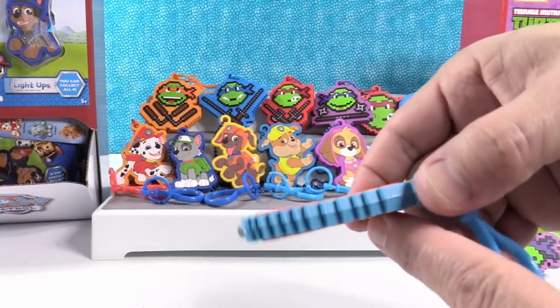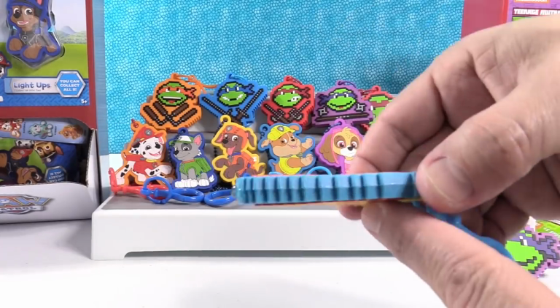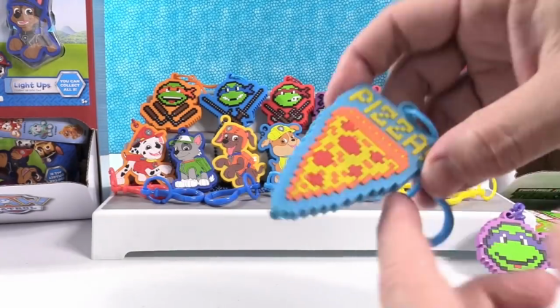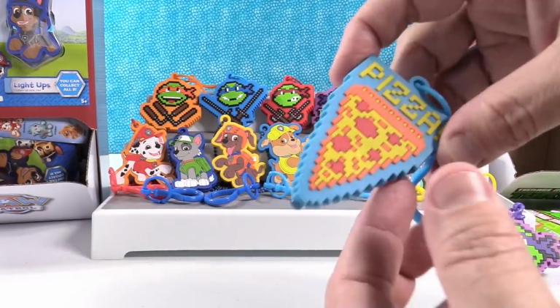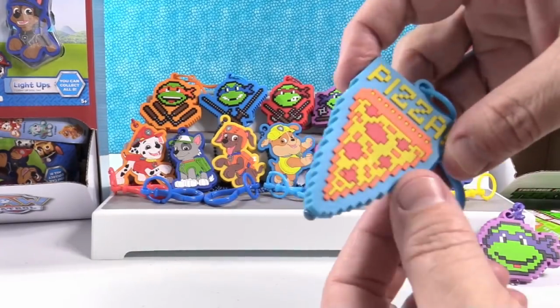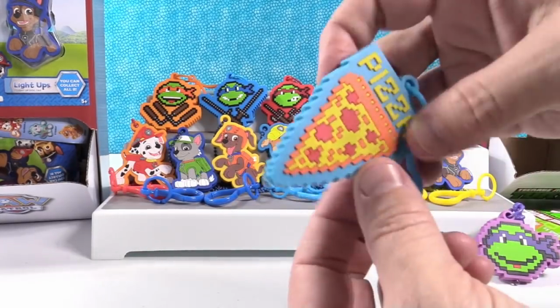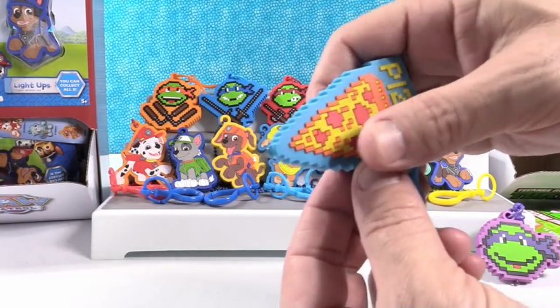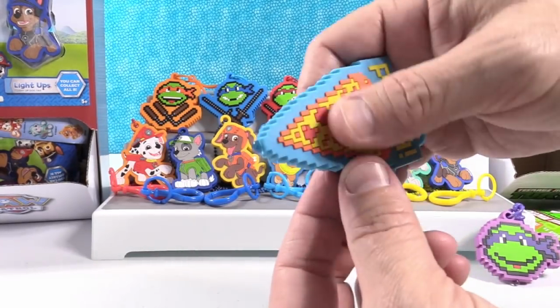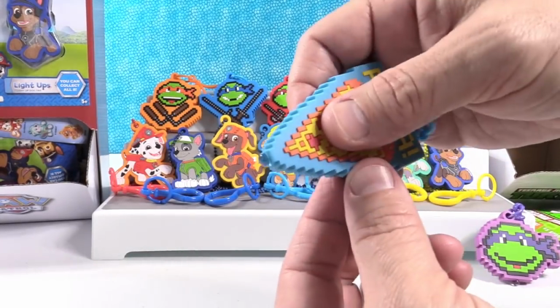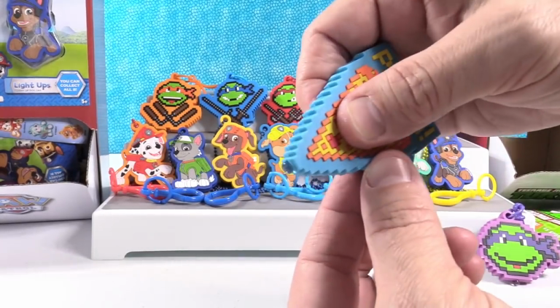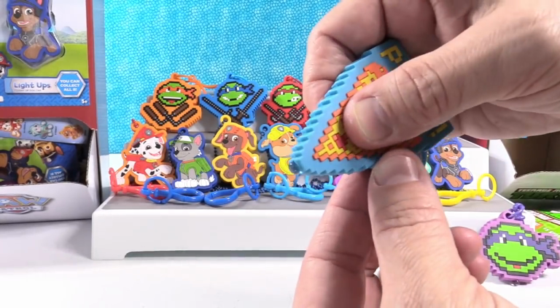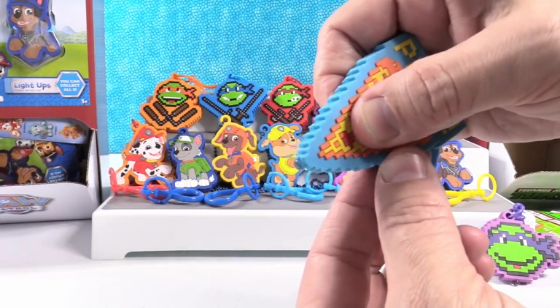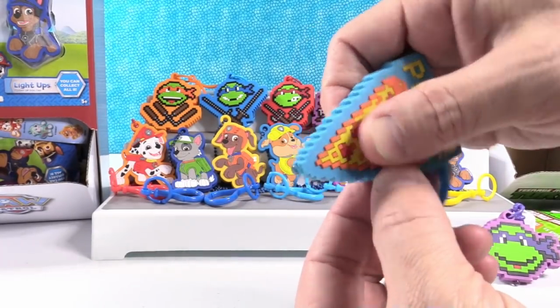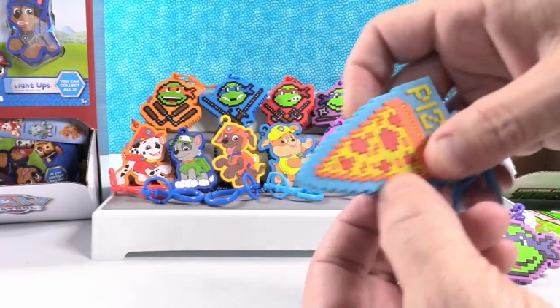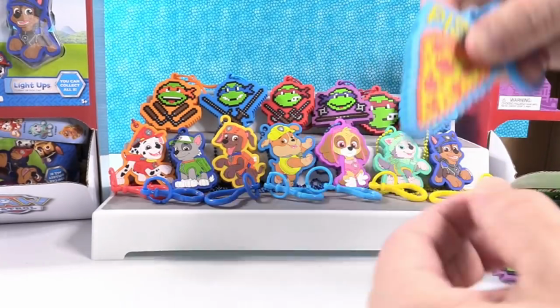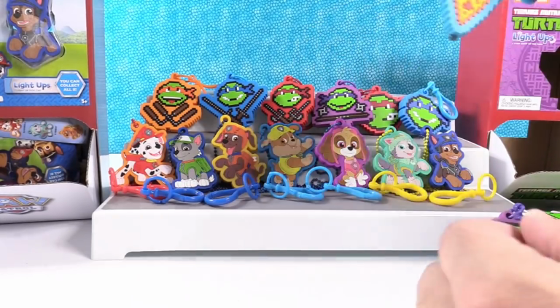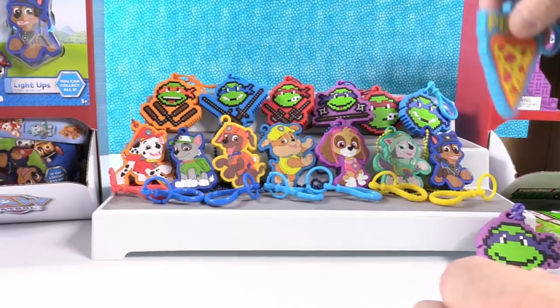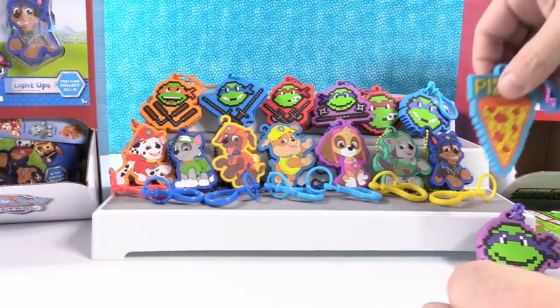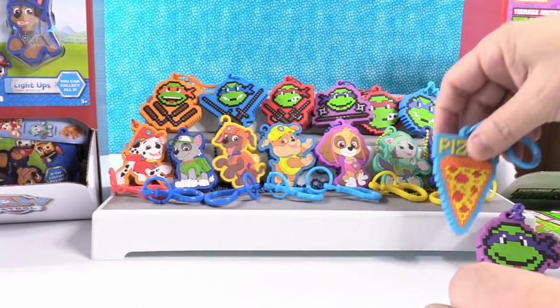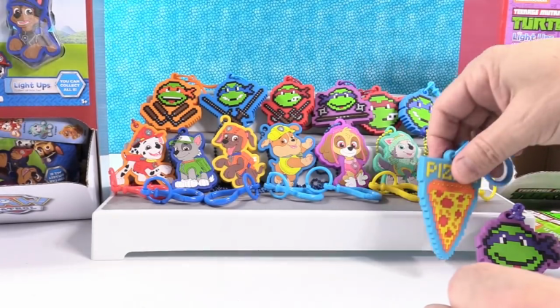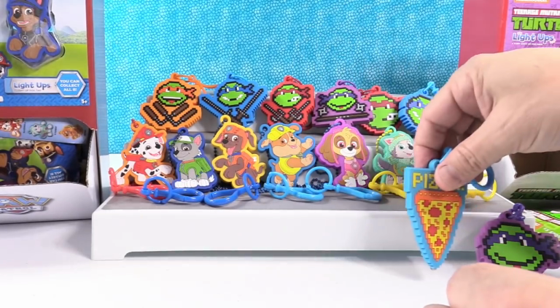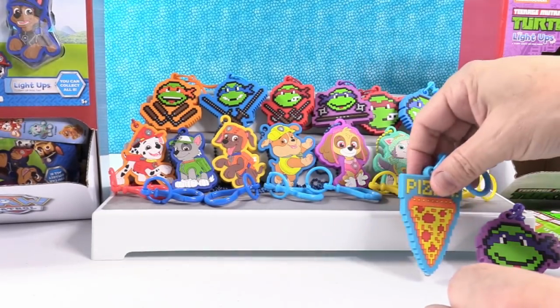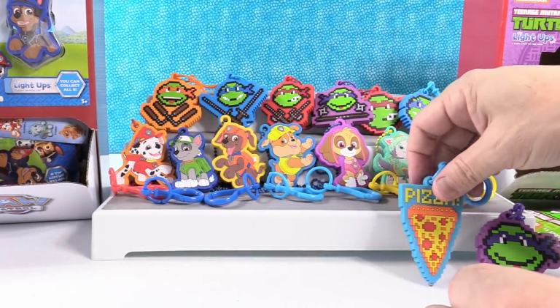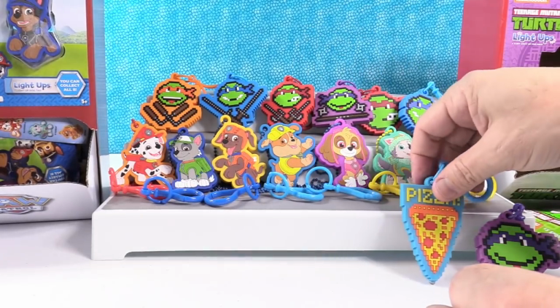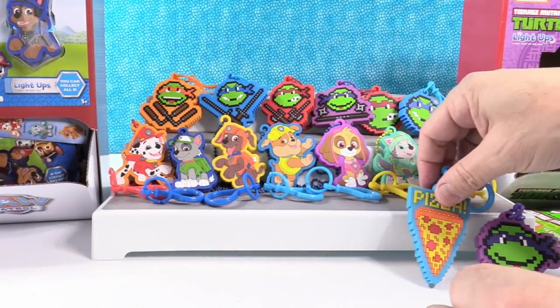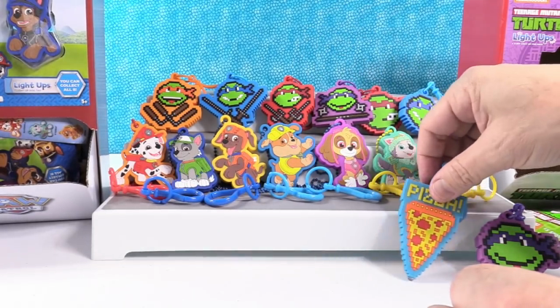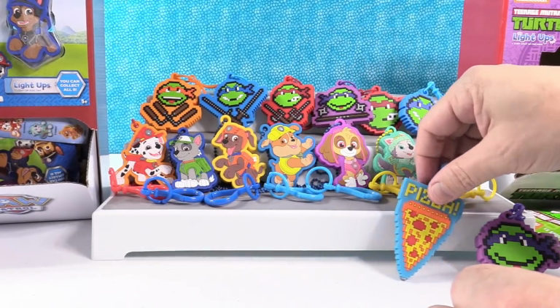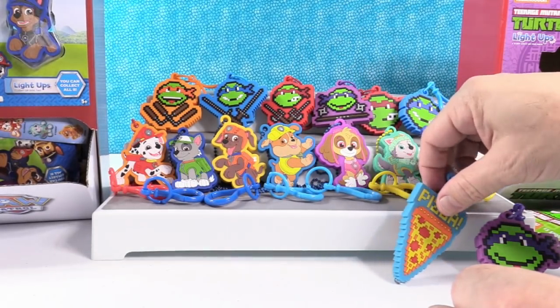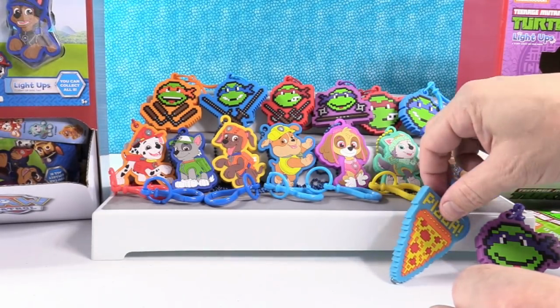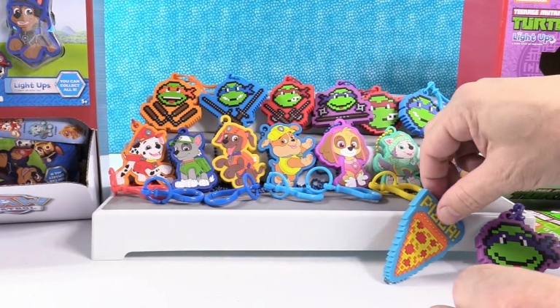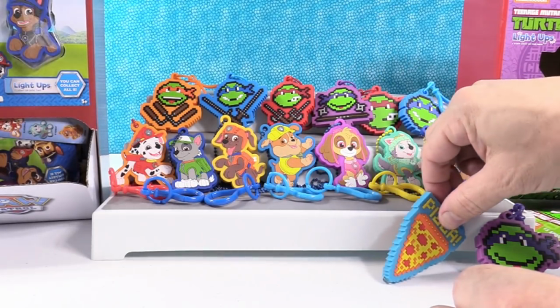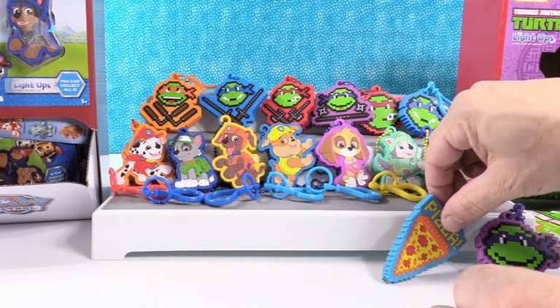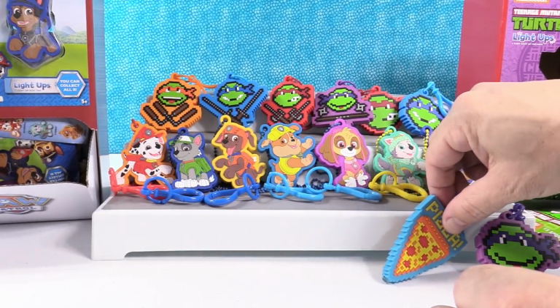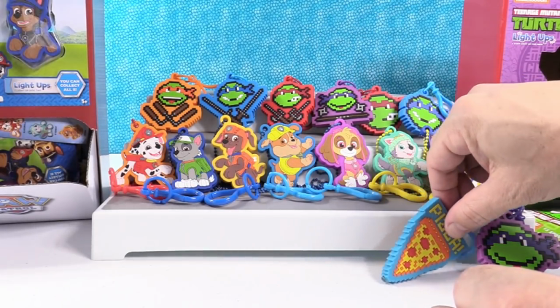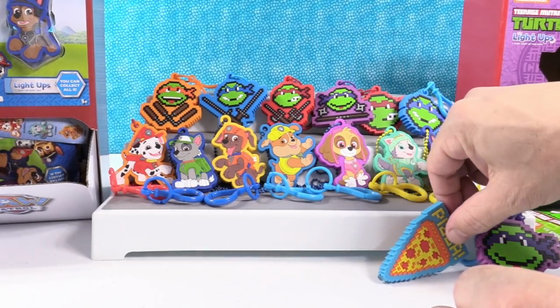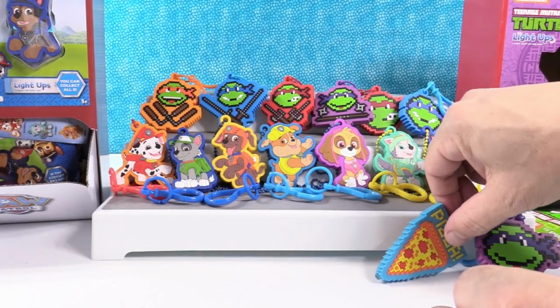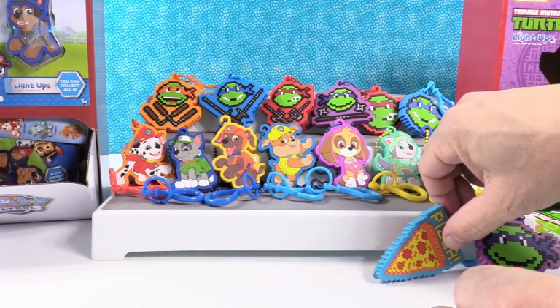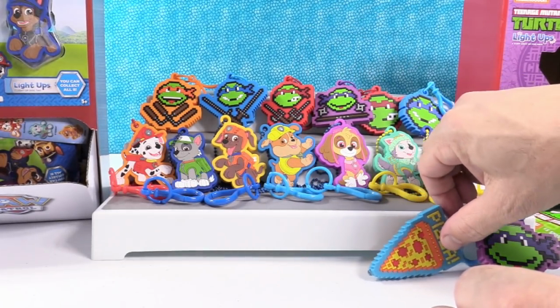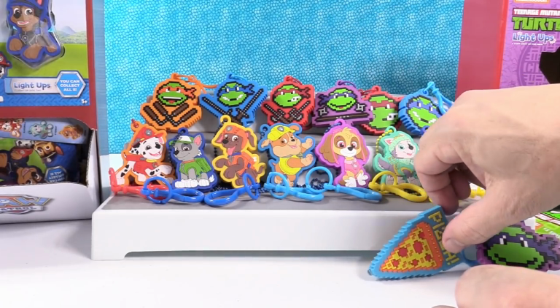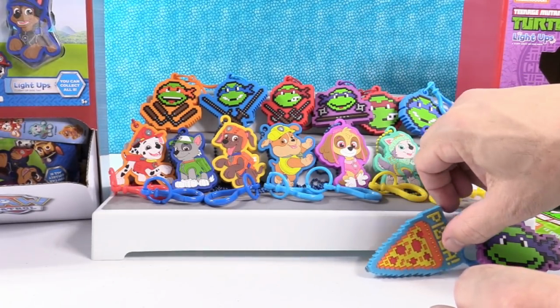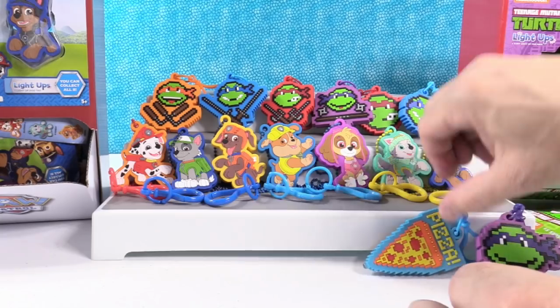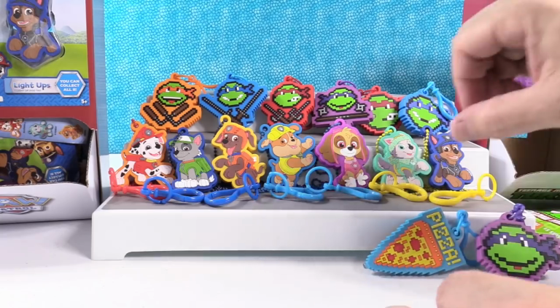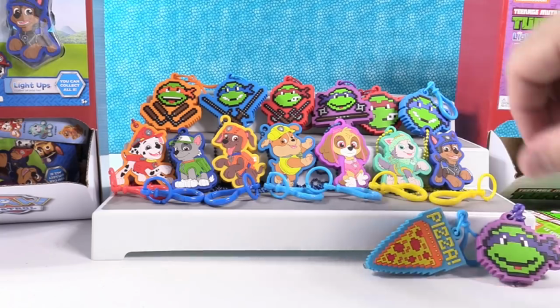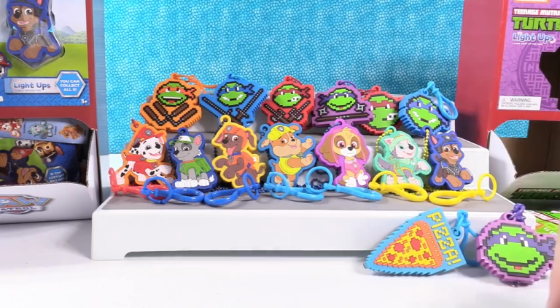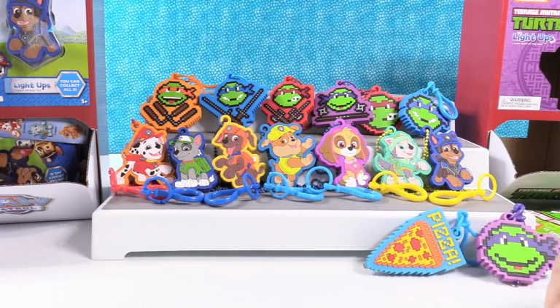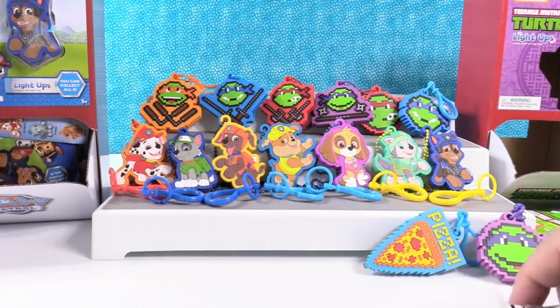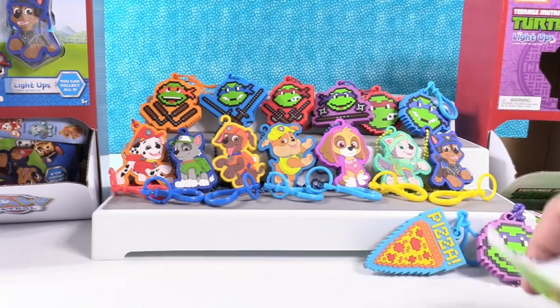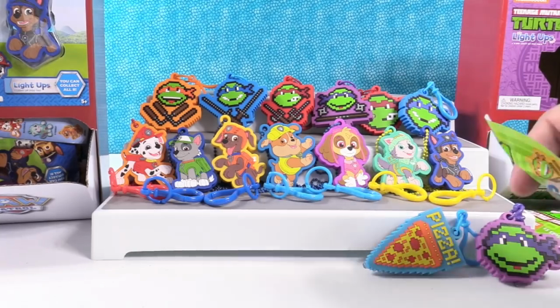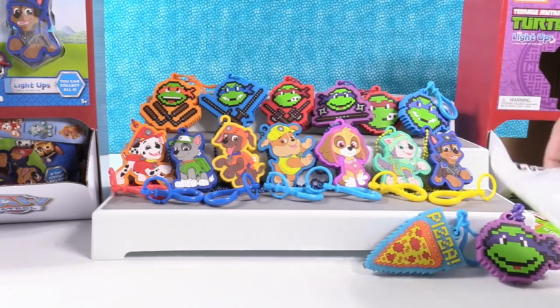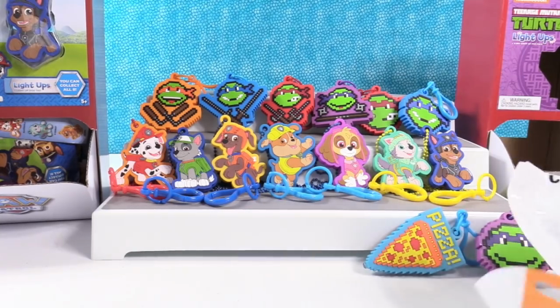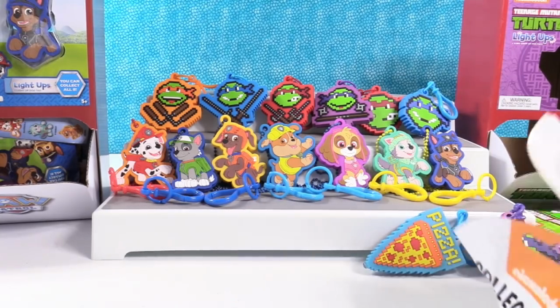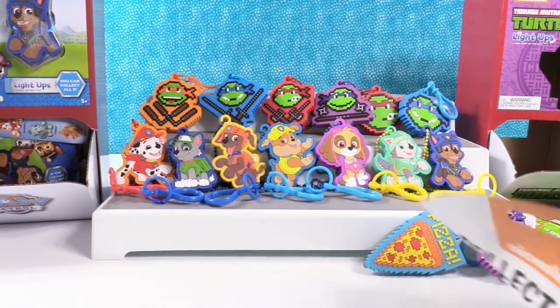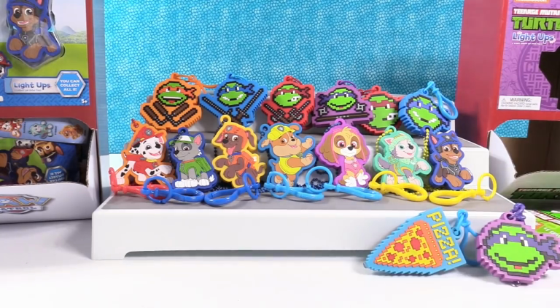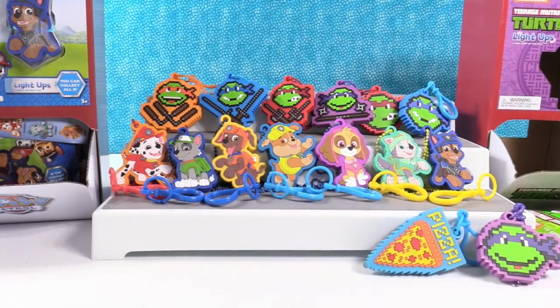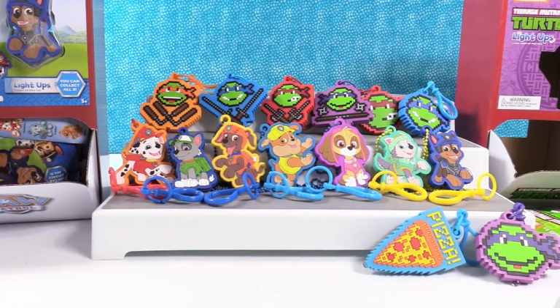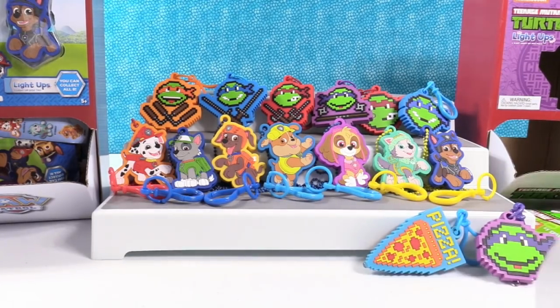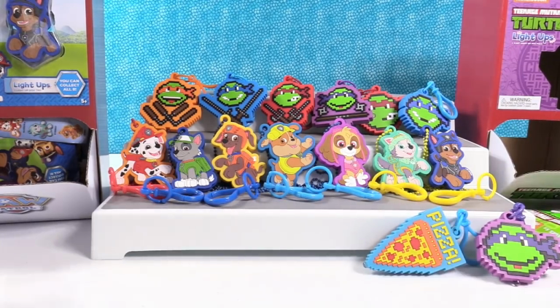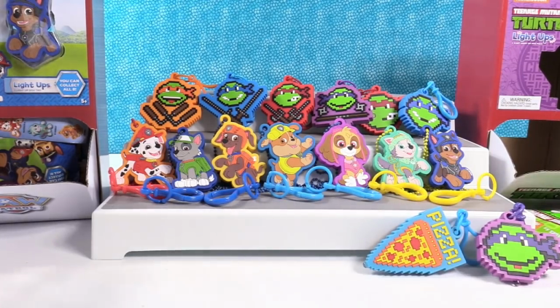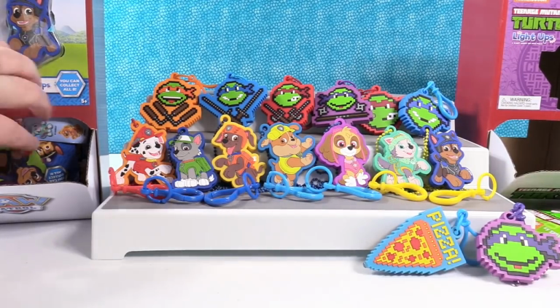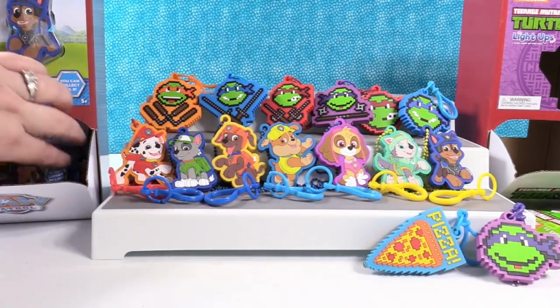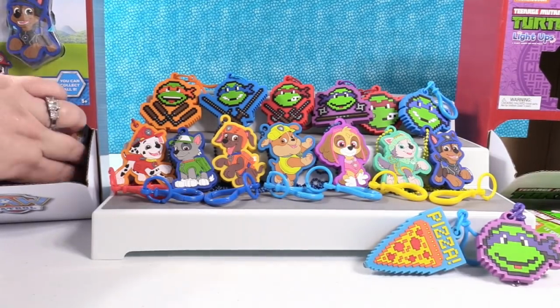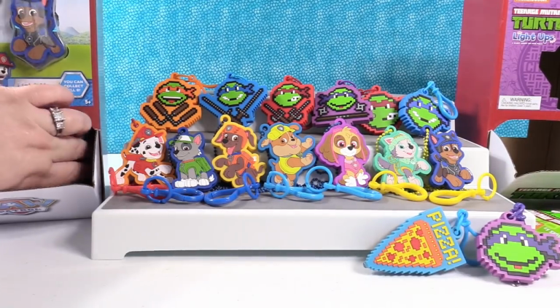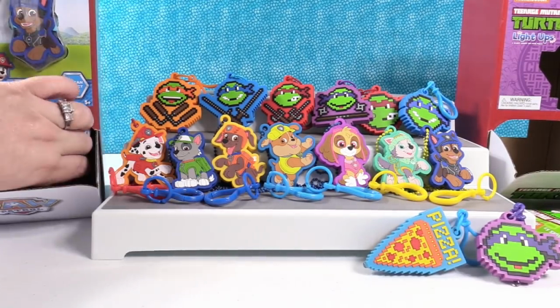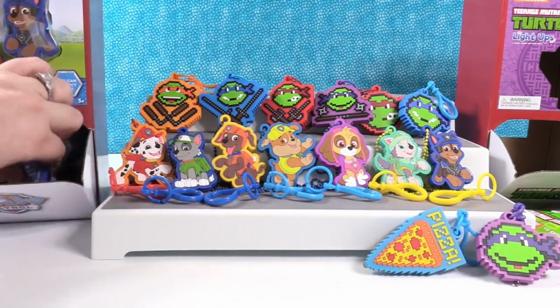Paul likes the pizza keychain — I can tell. That might be your favorite for this video. Maybe.